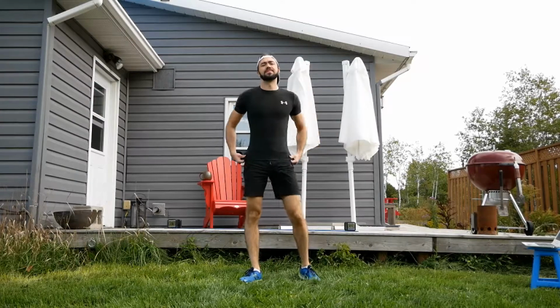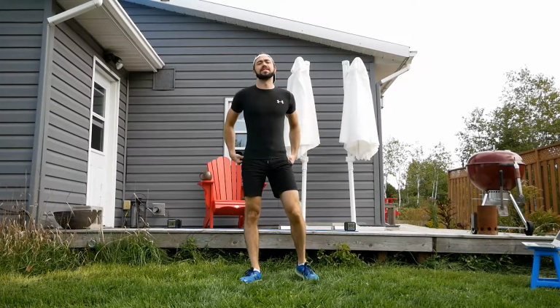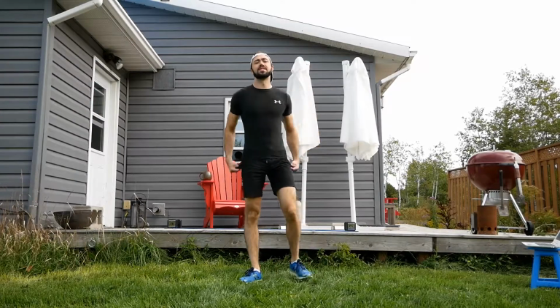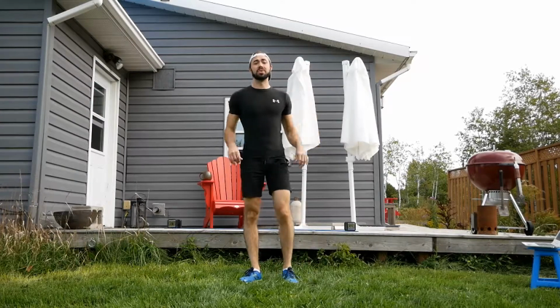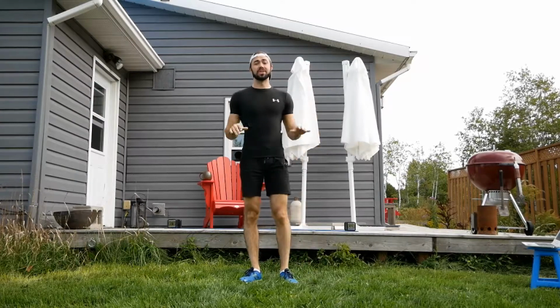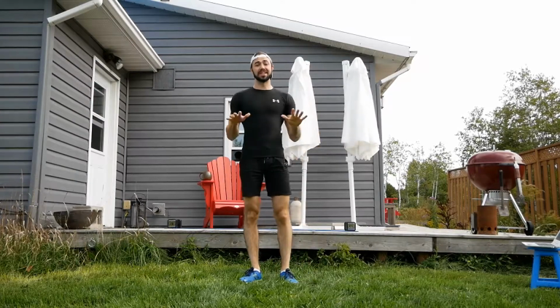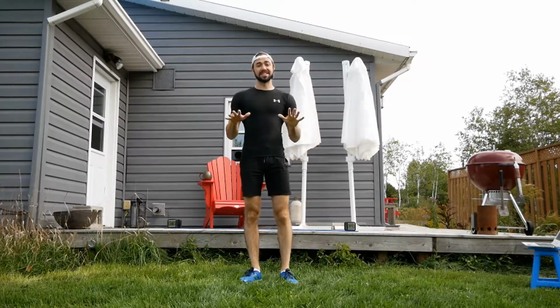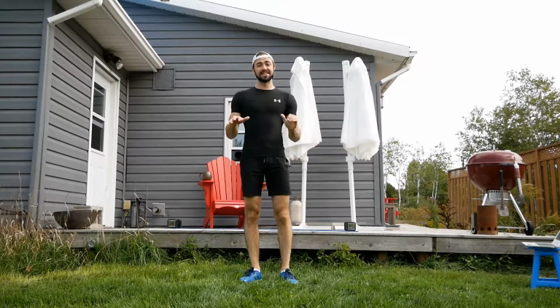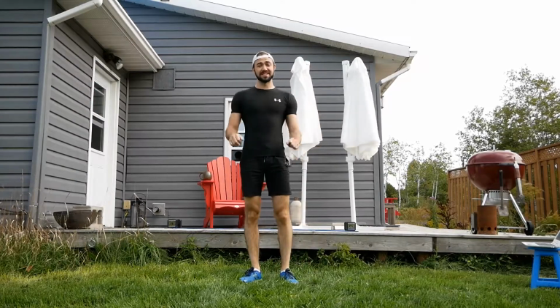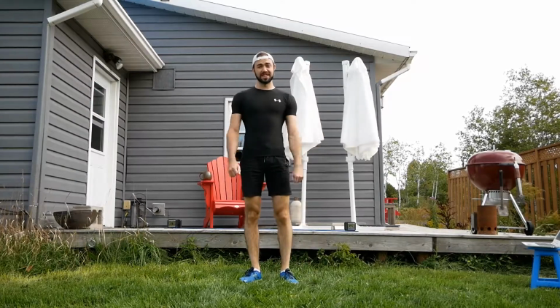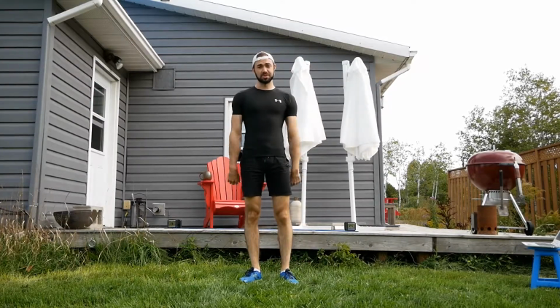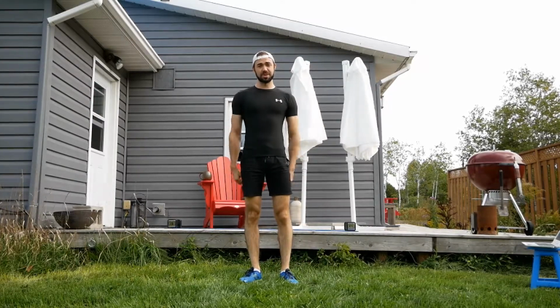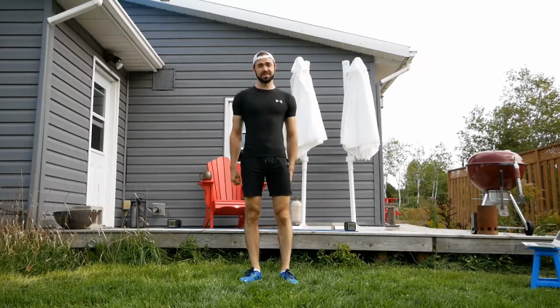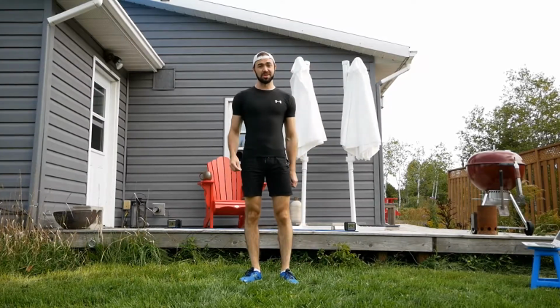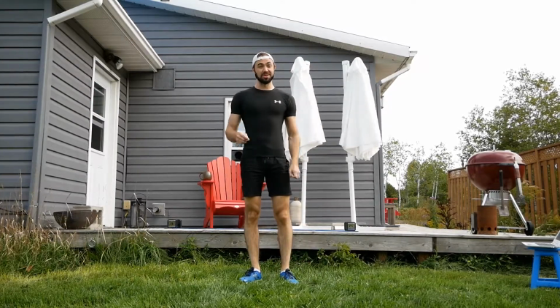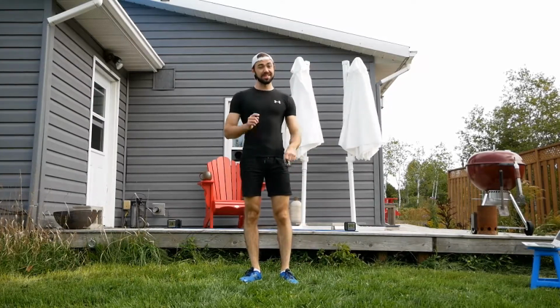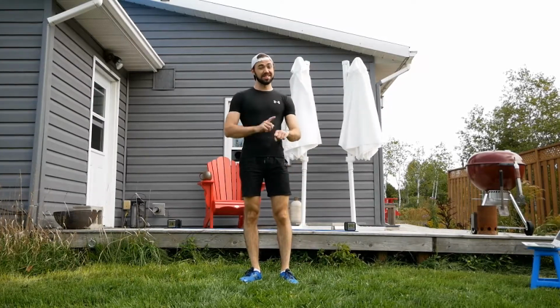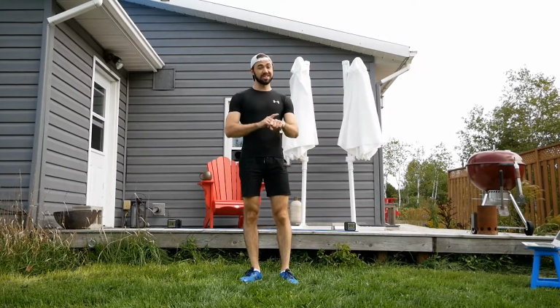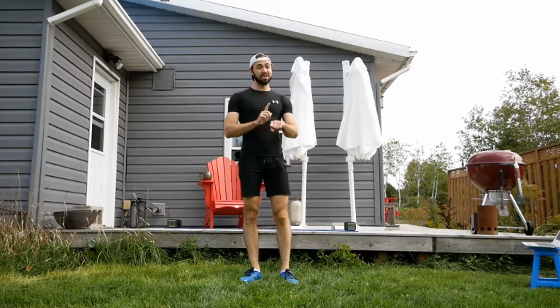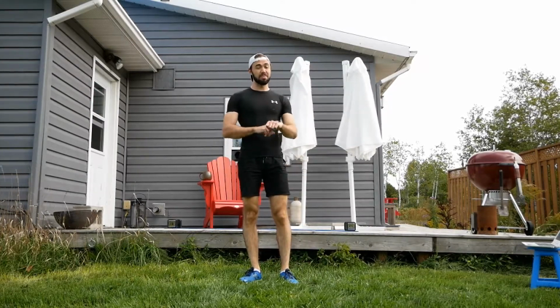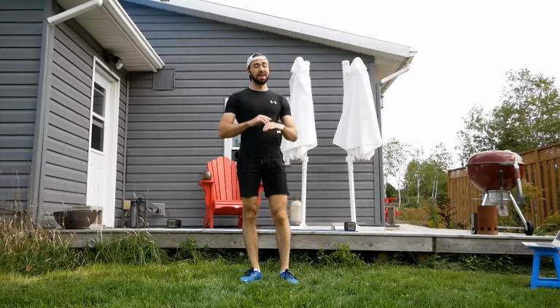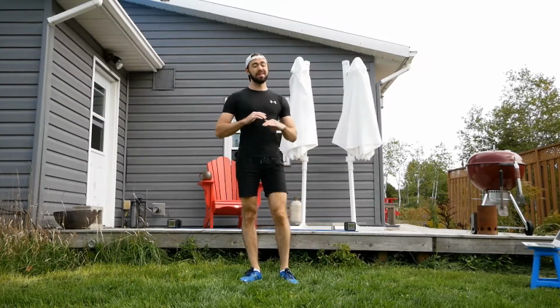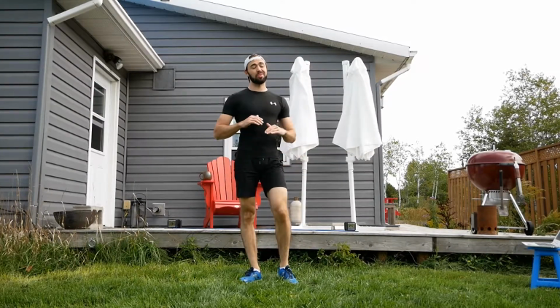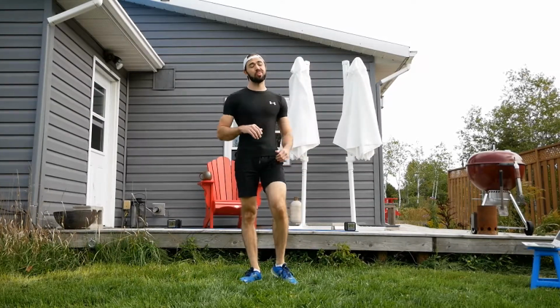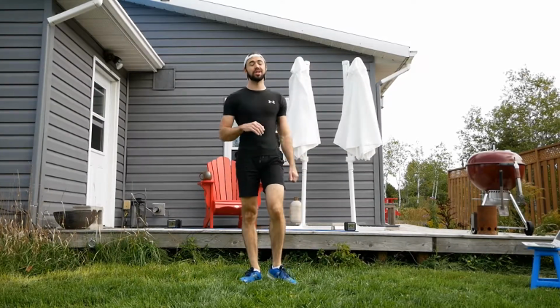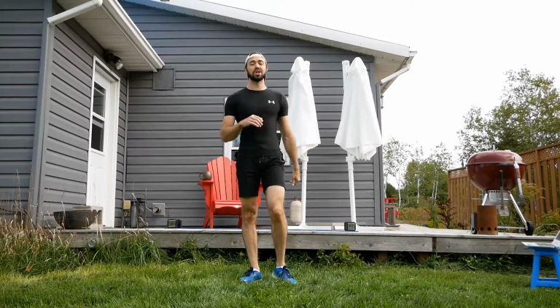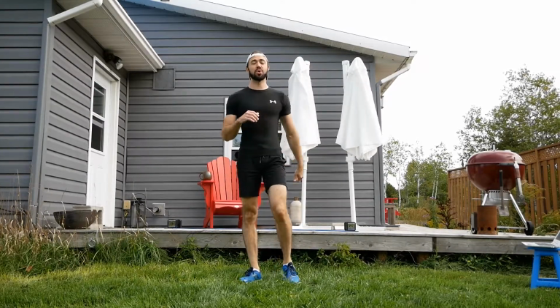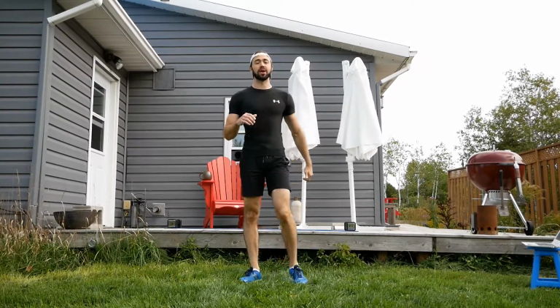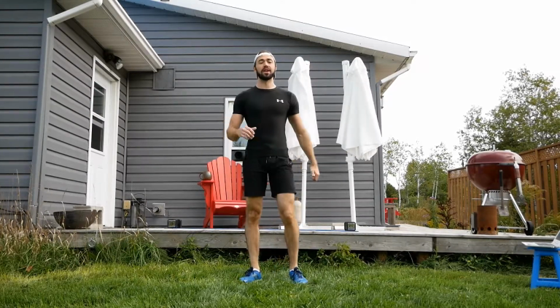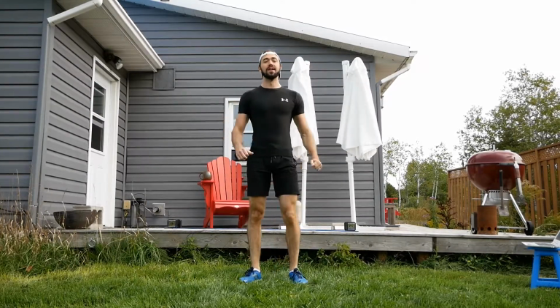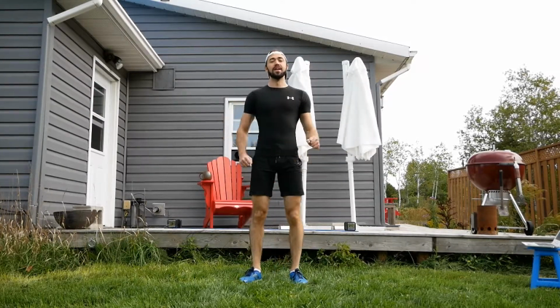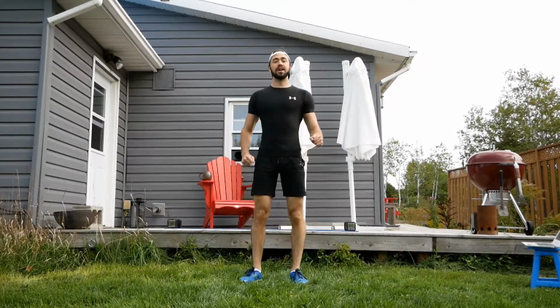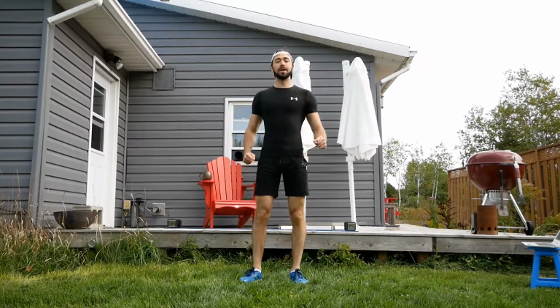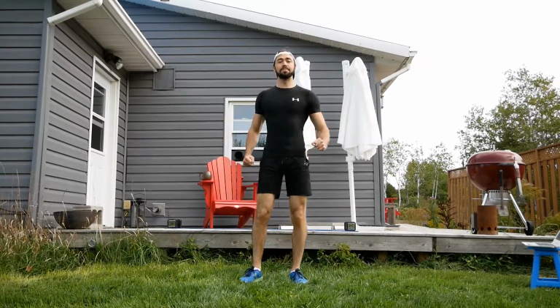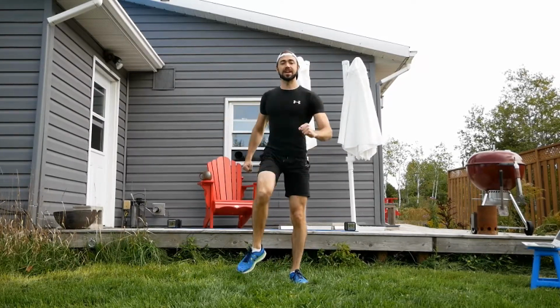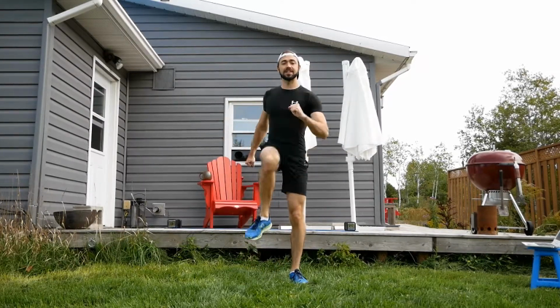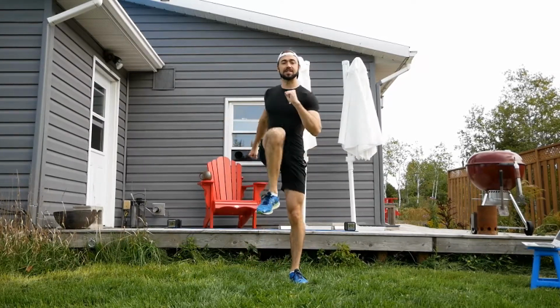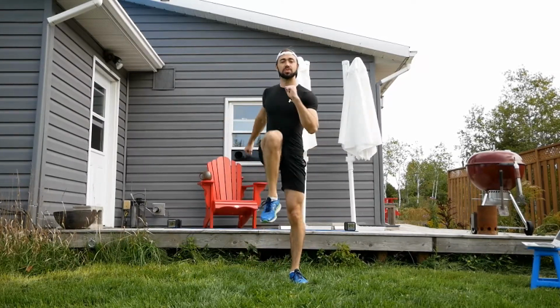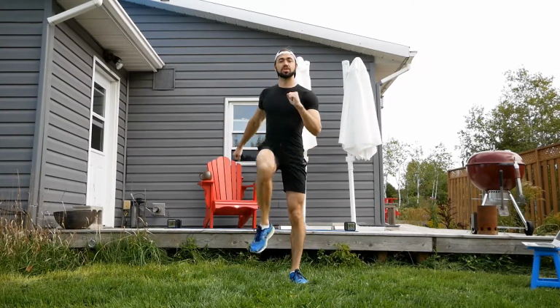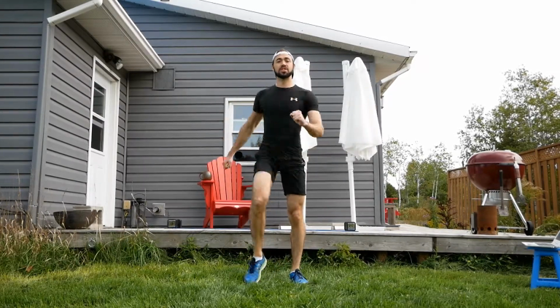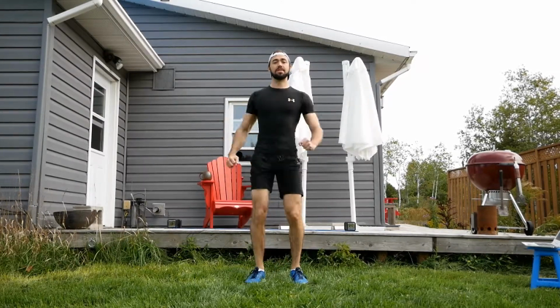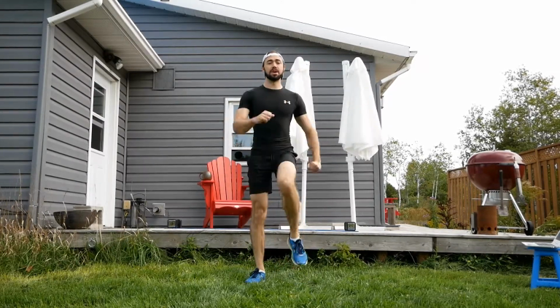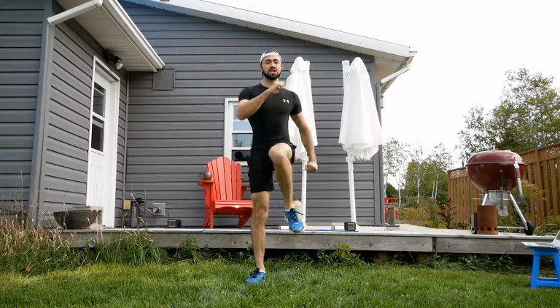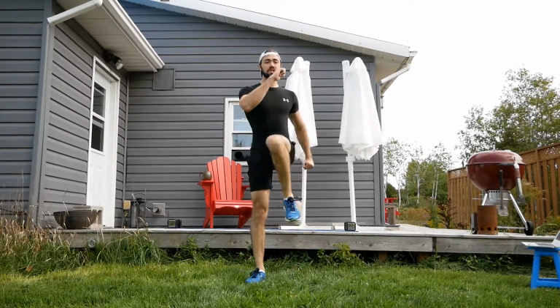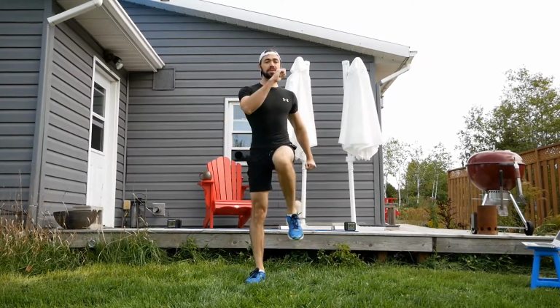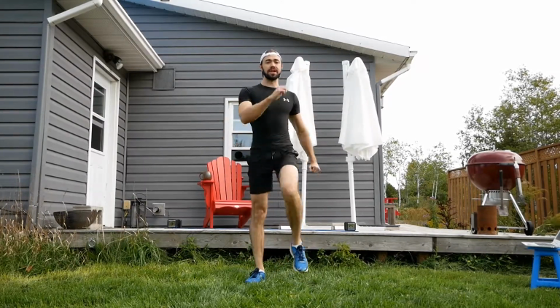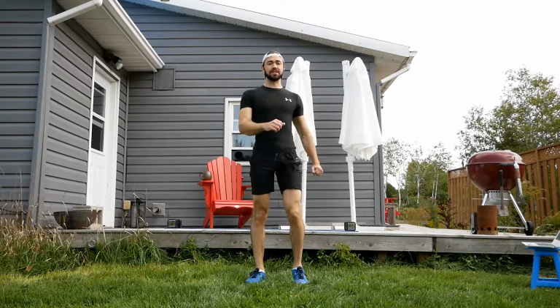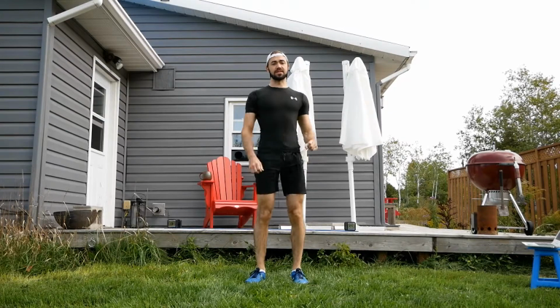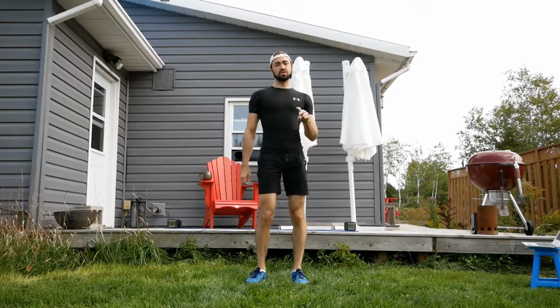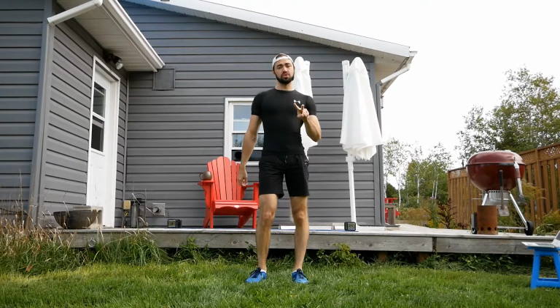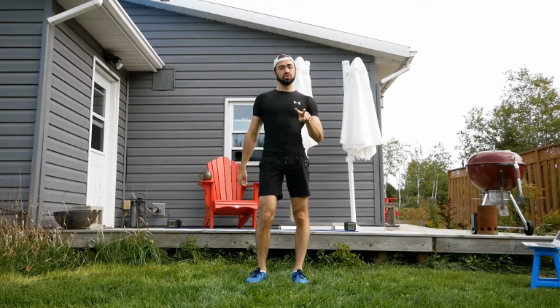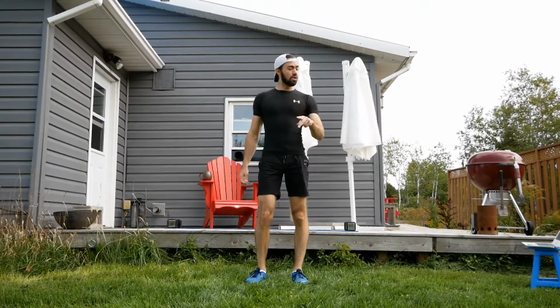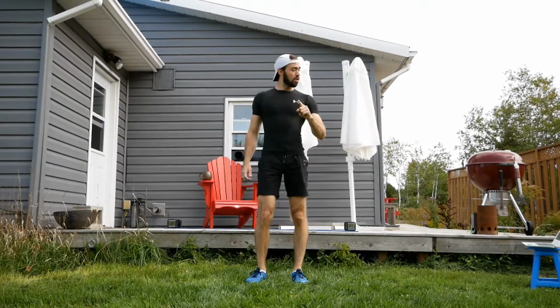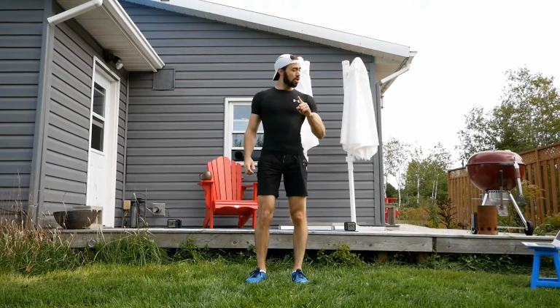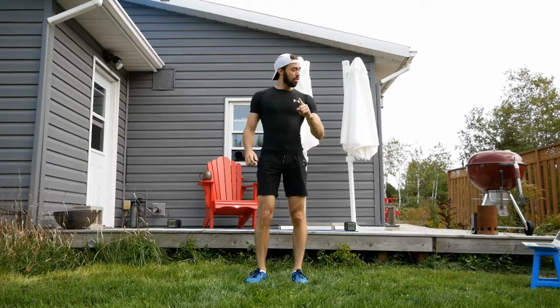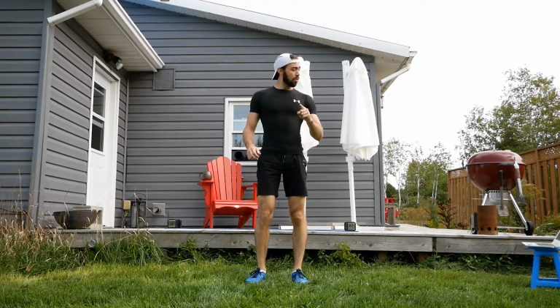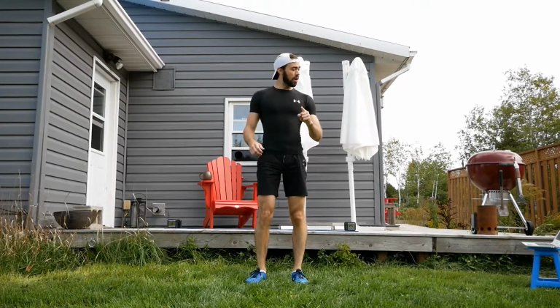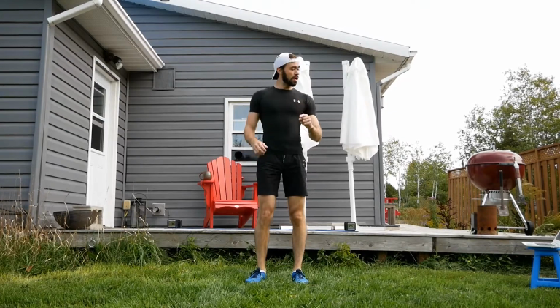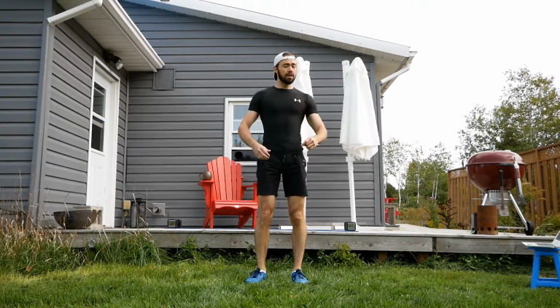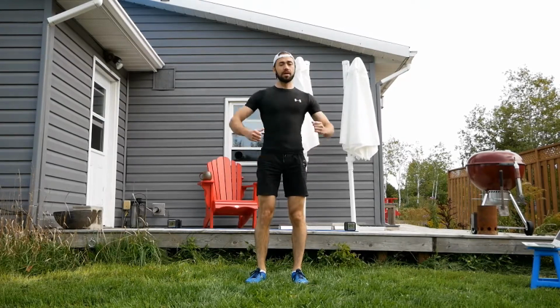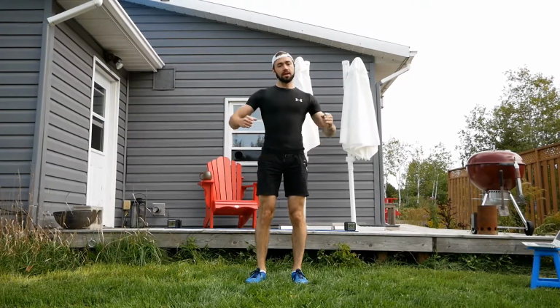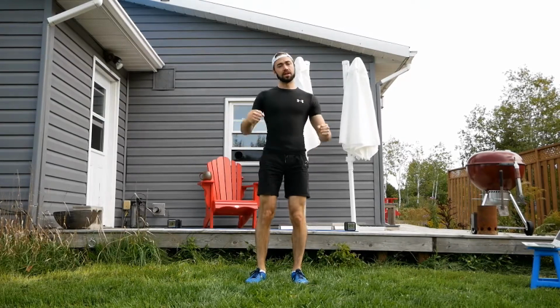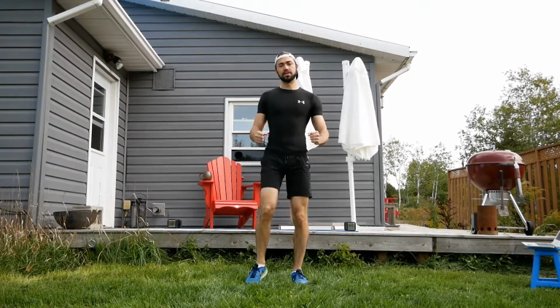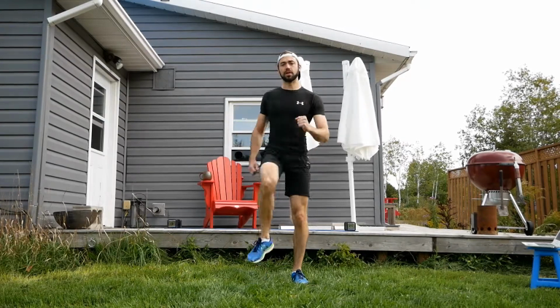Not so bad. We only get 10 seconds rest though — this is going to go by really quick. Up next, we're just going to march in place.